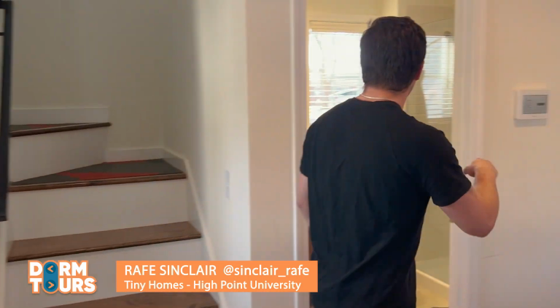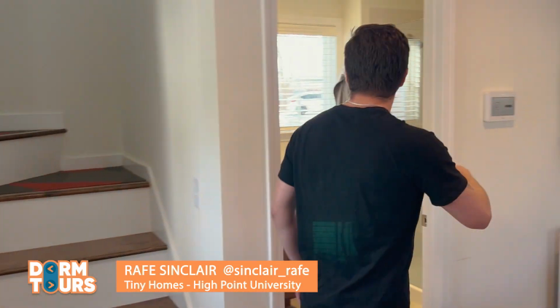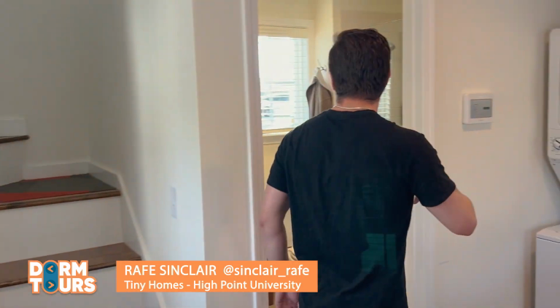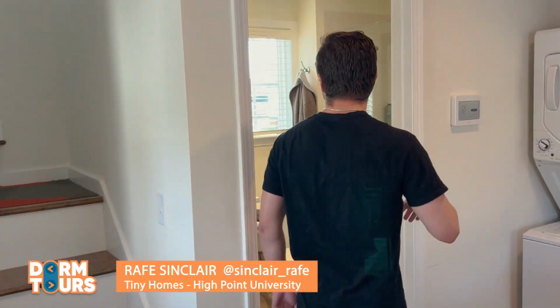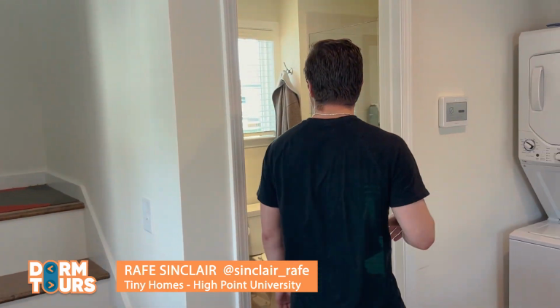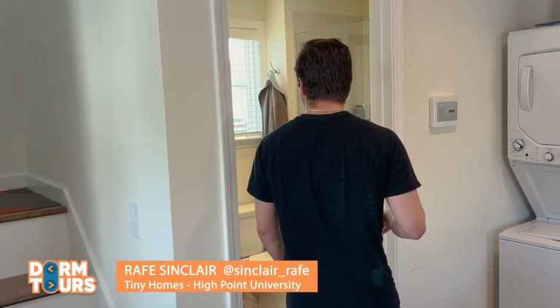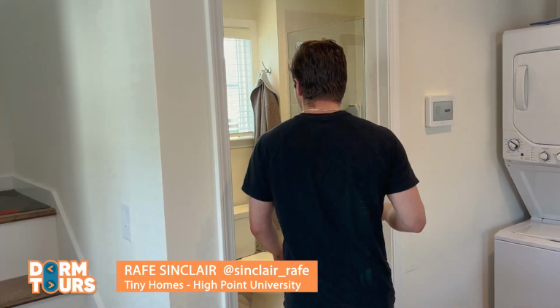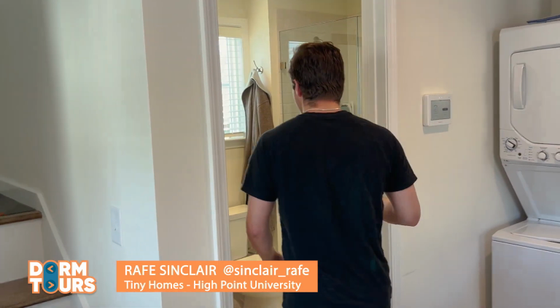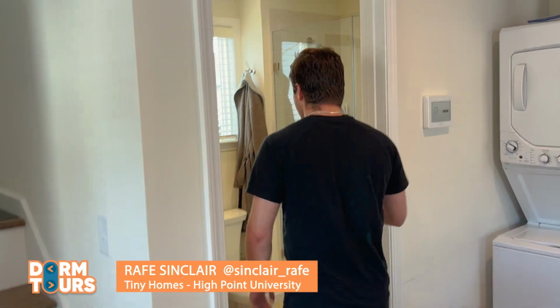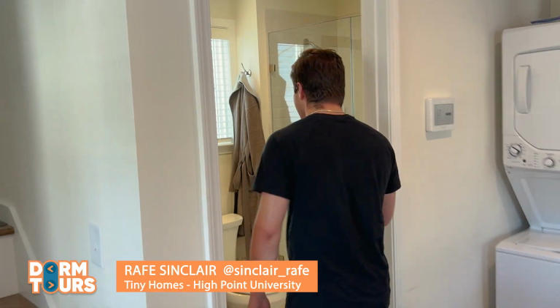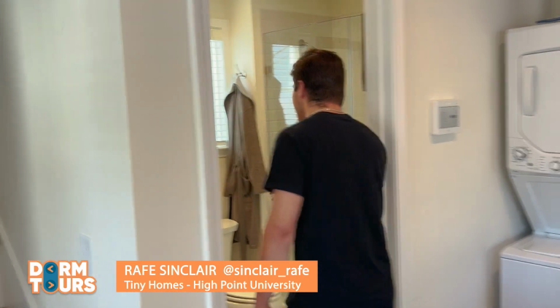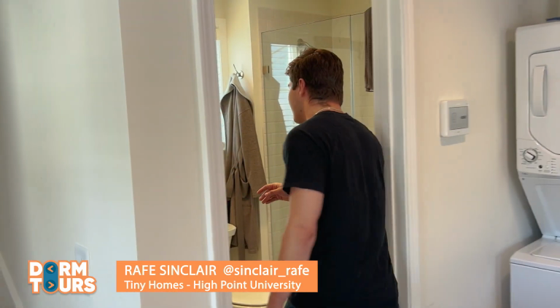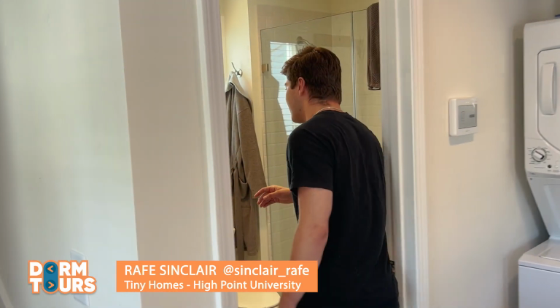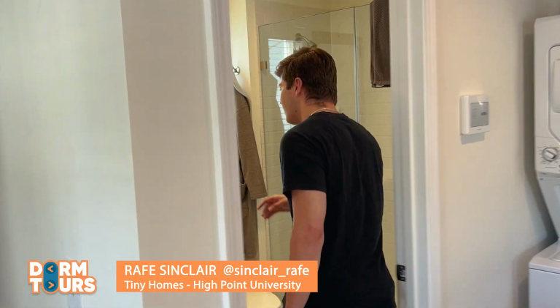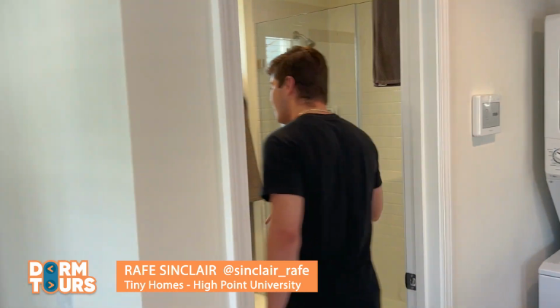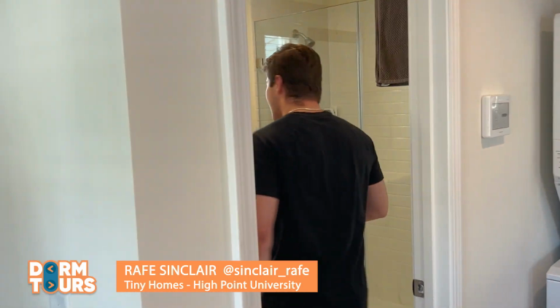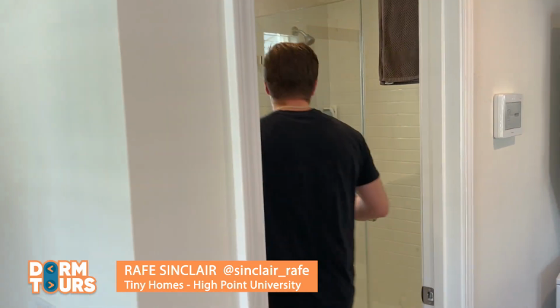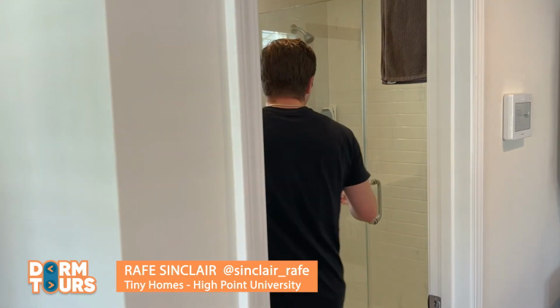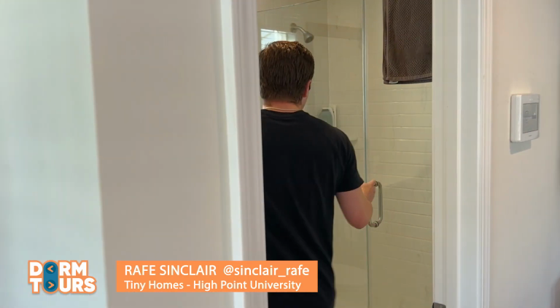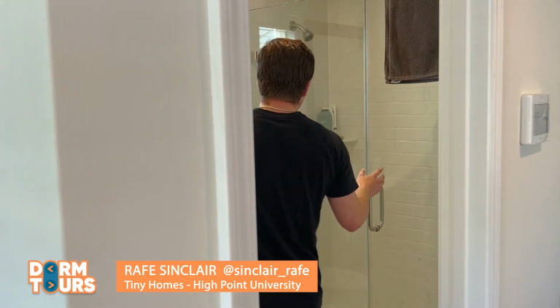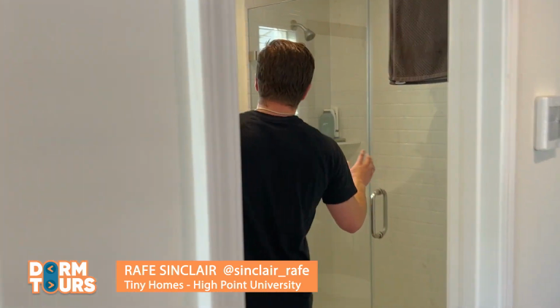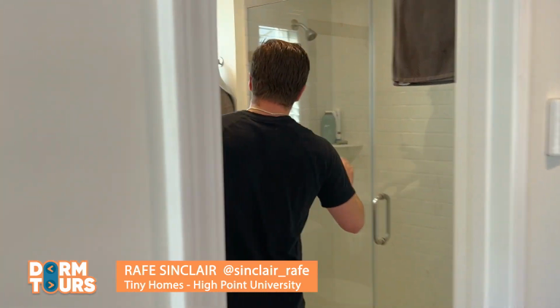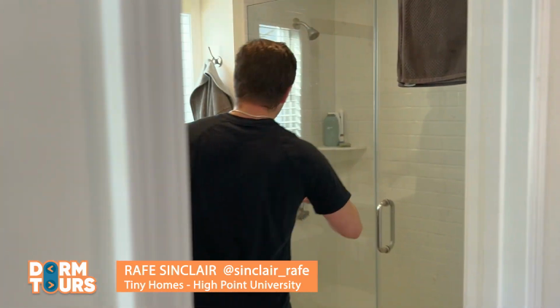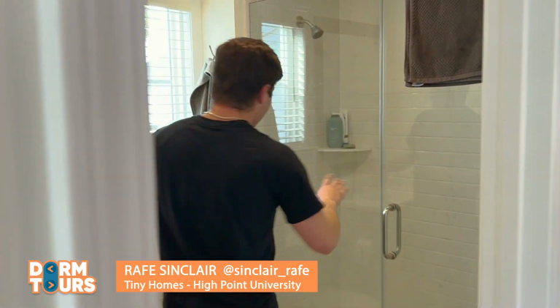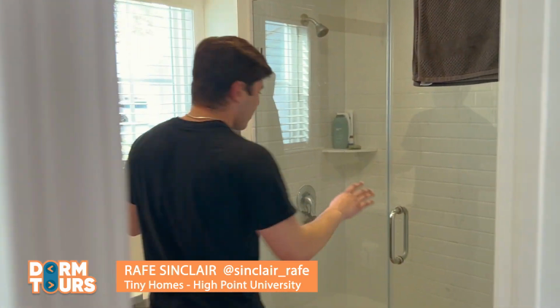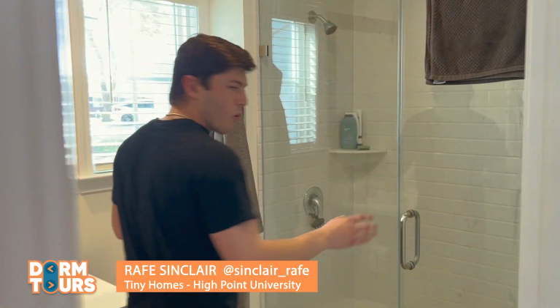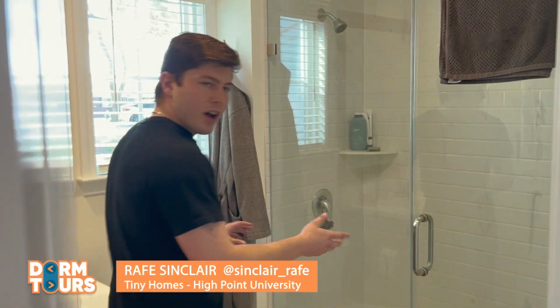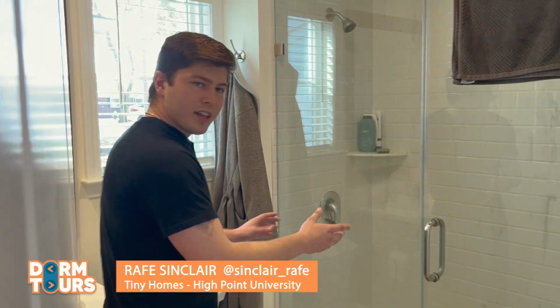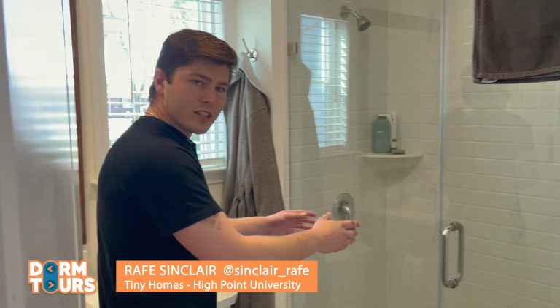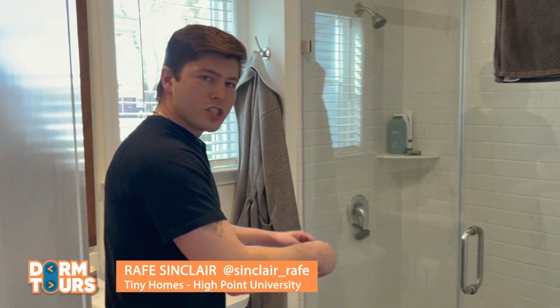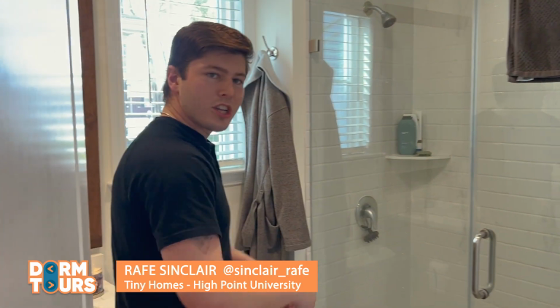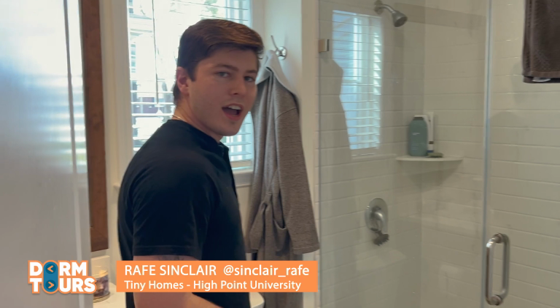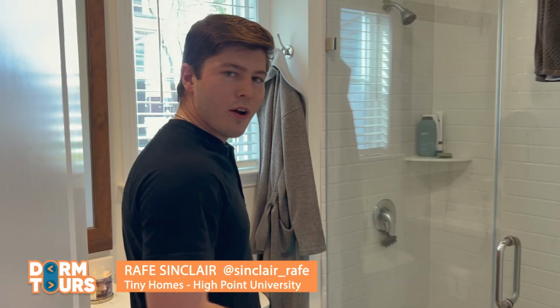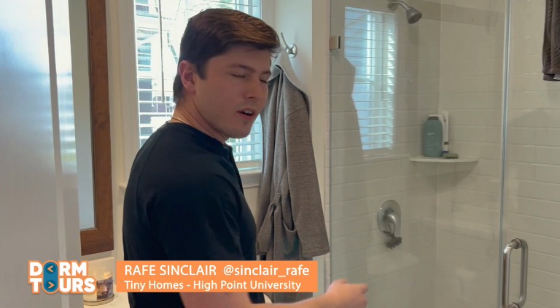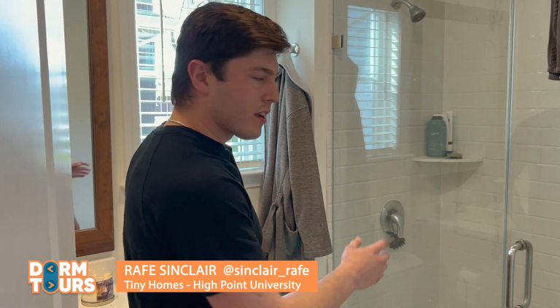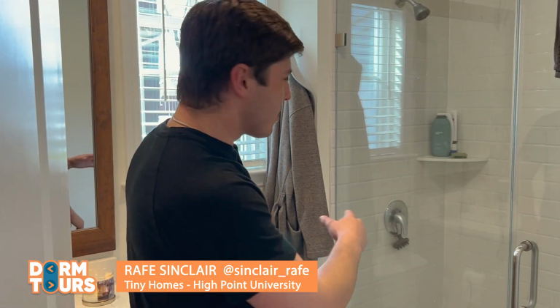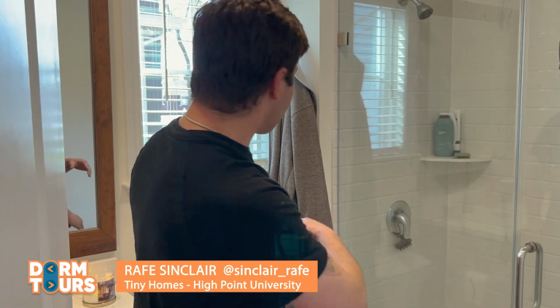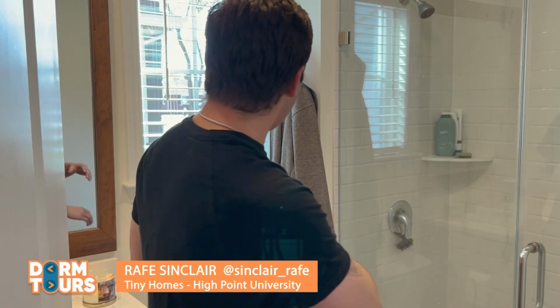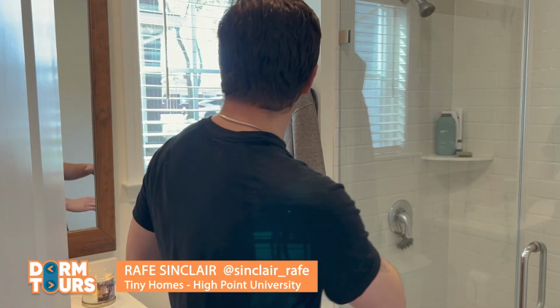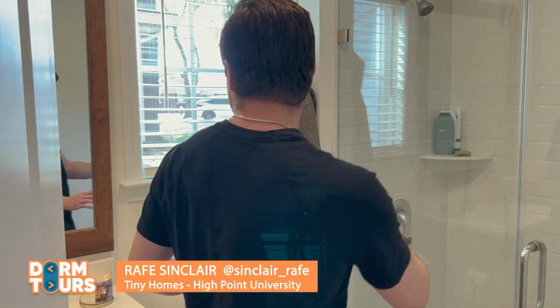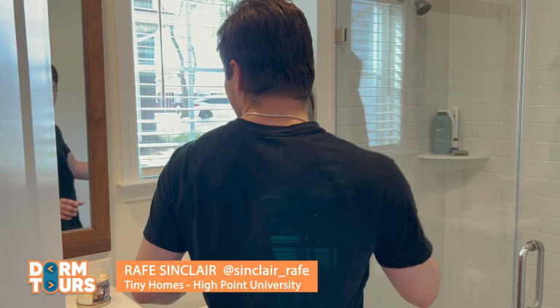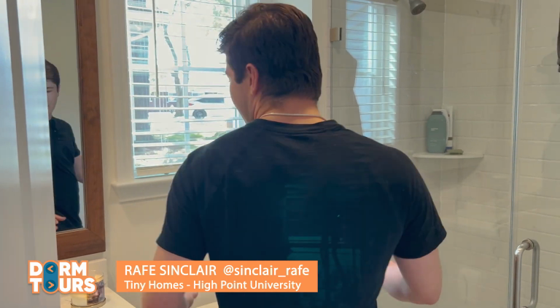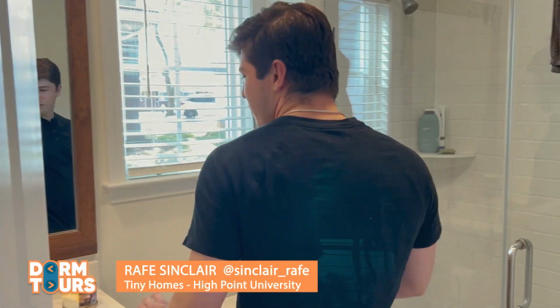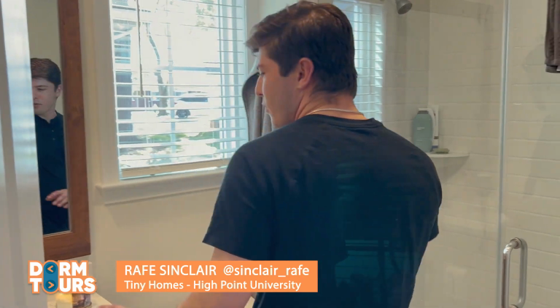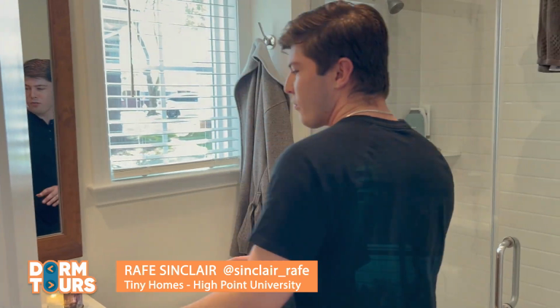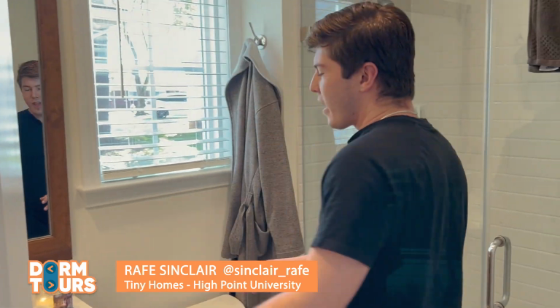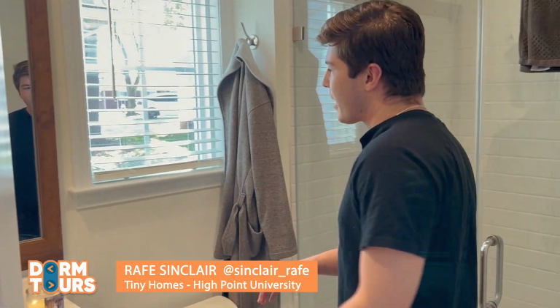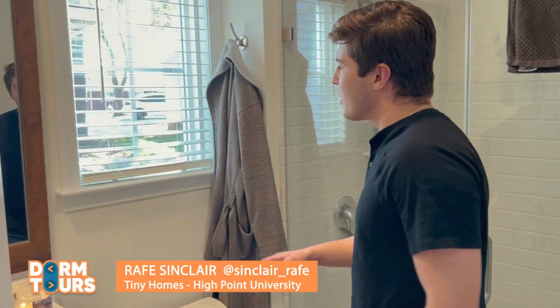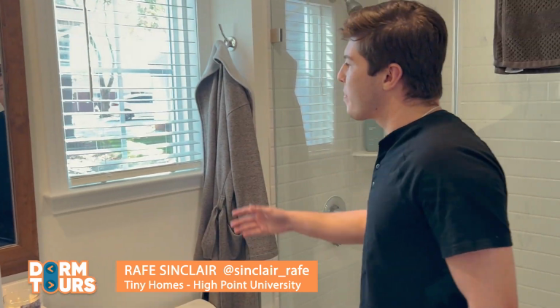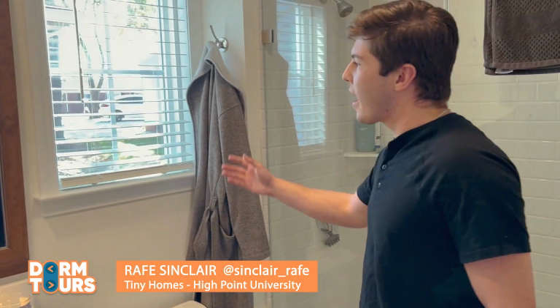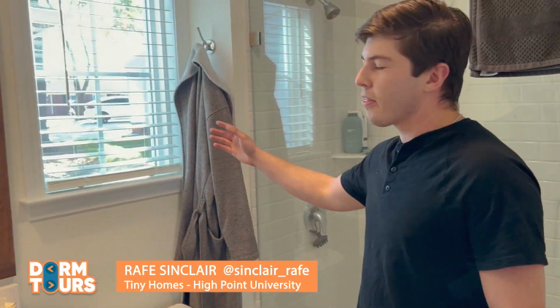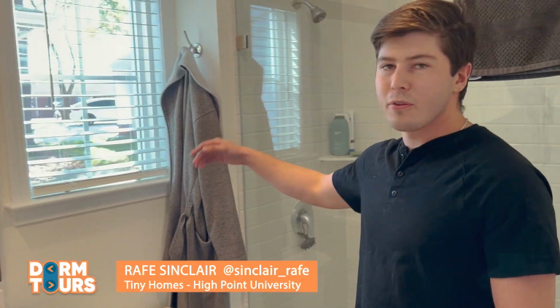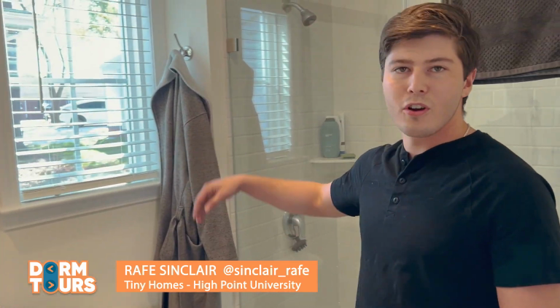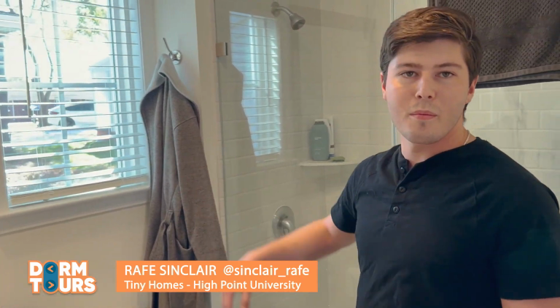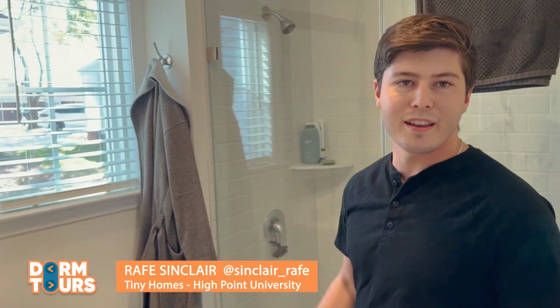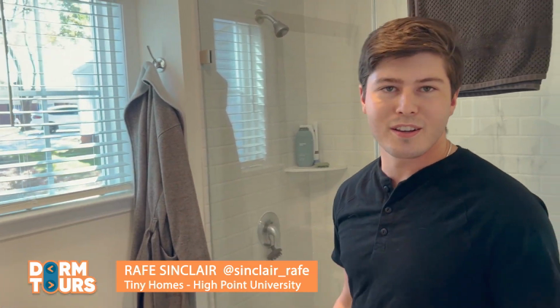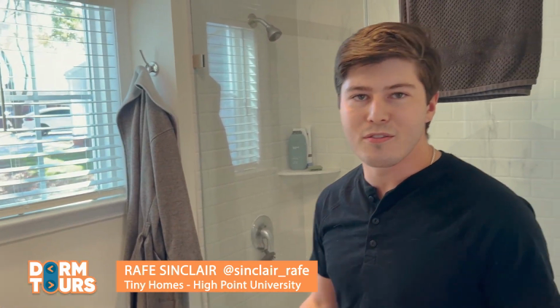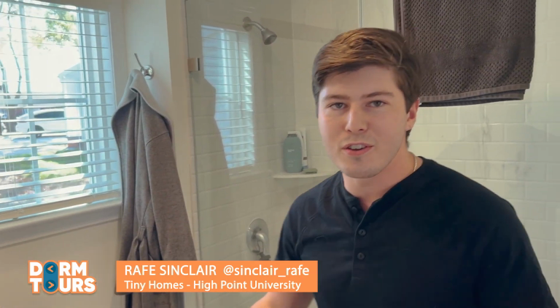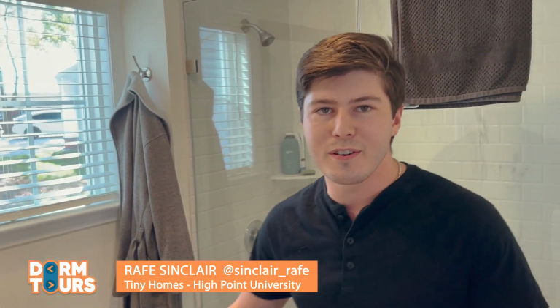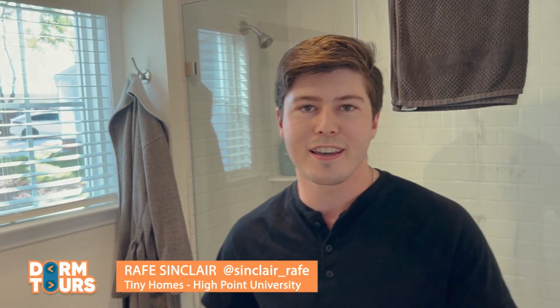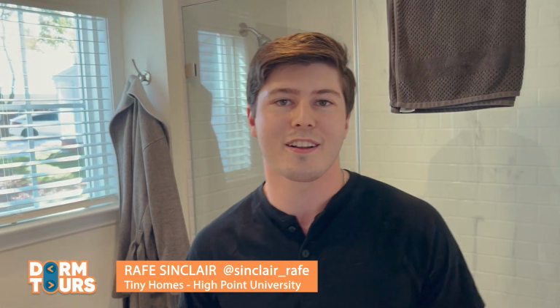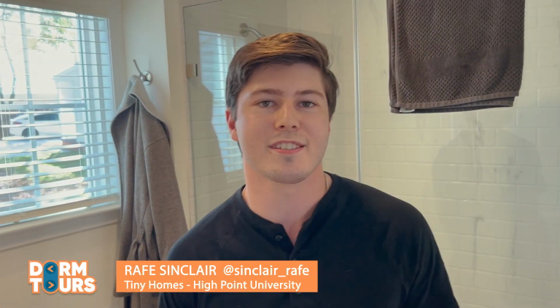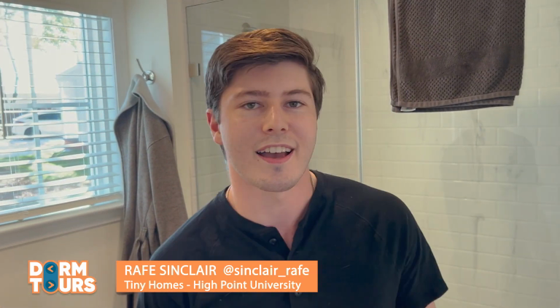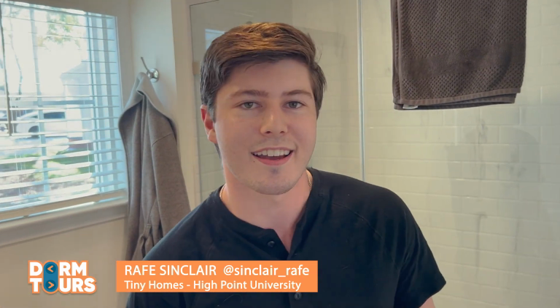And then back over here we got my walk-in shower, a nice full vanity bathroom, and then a good view of the outside.